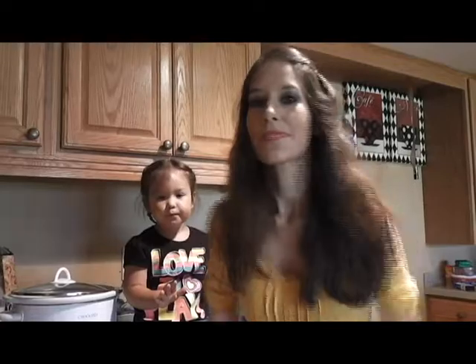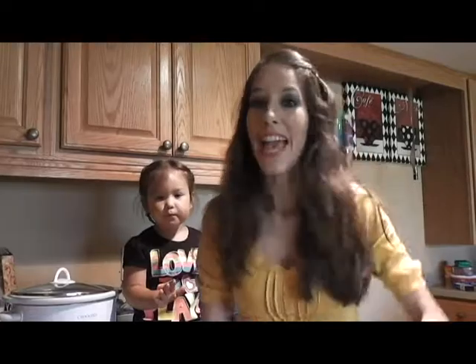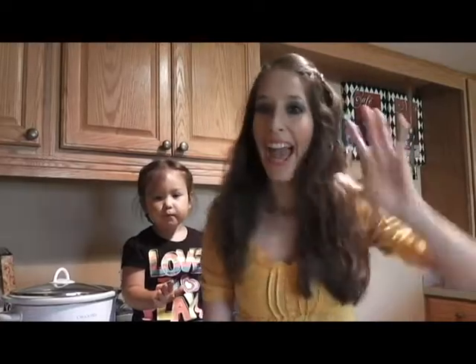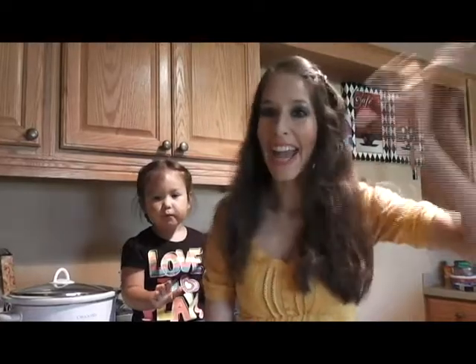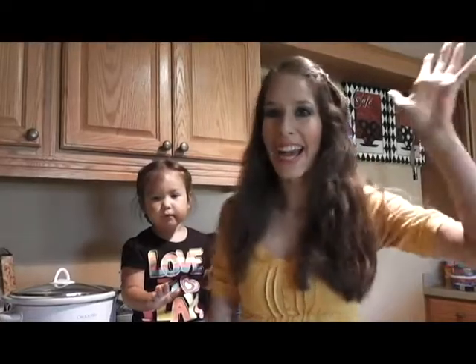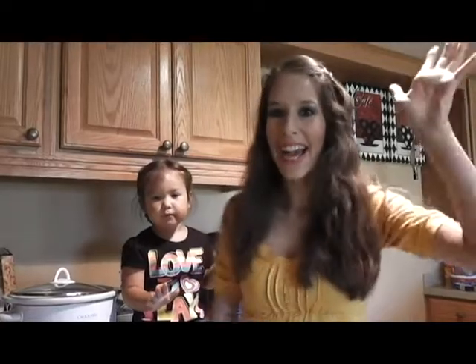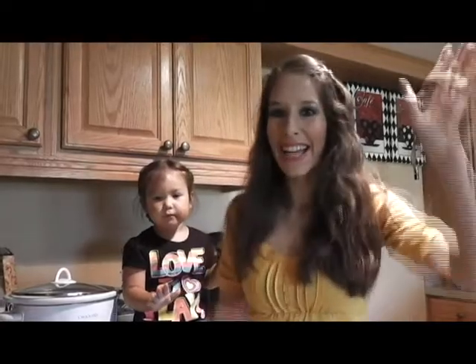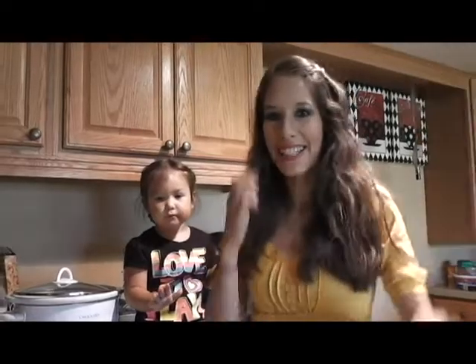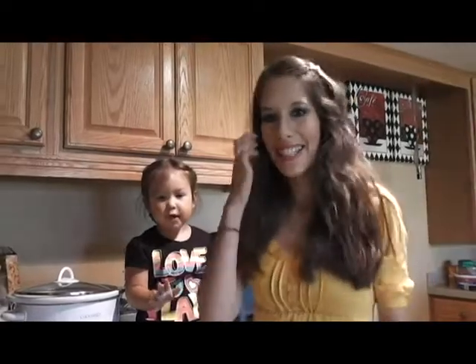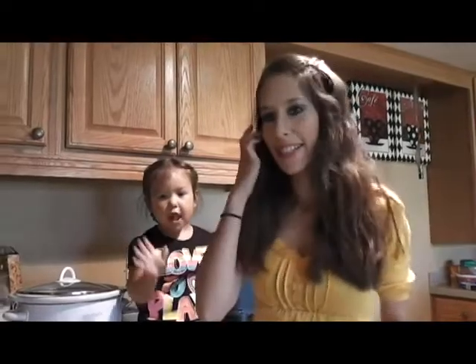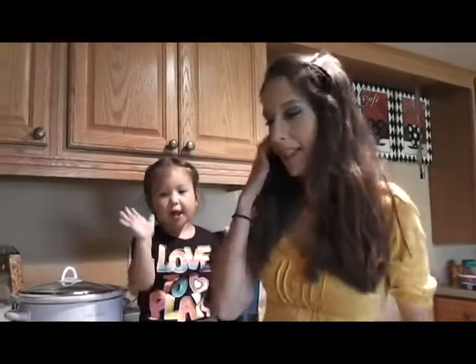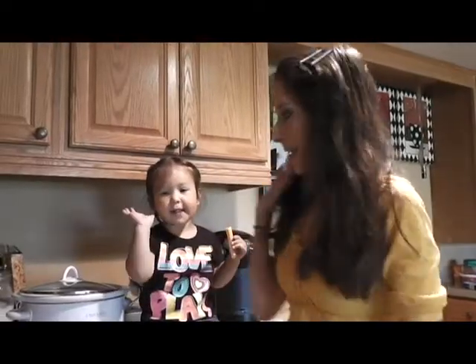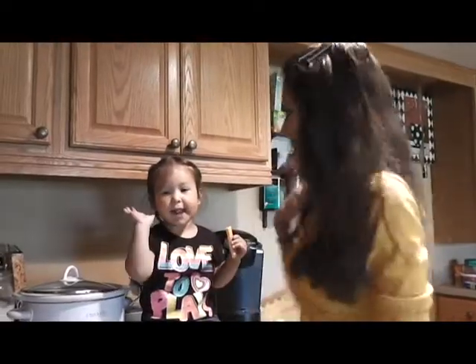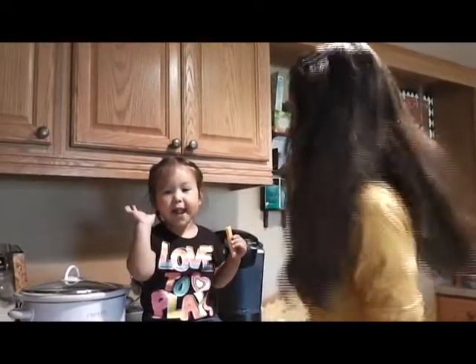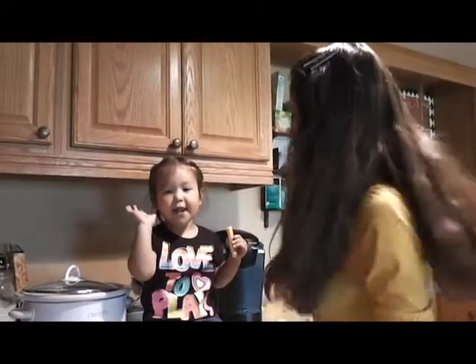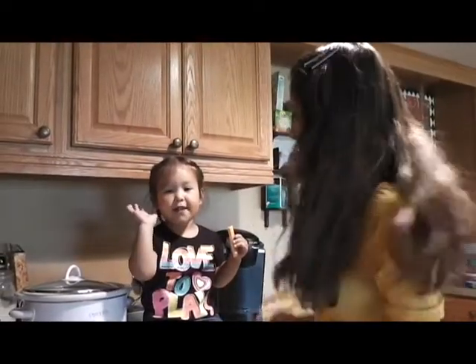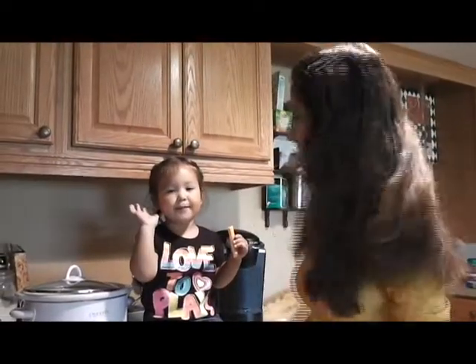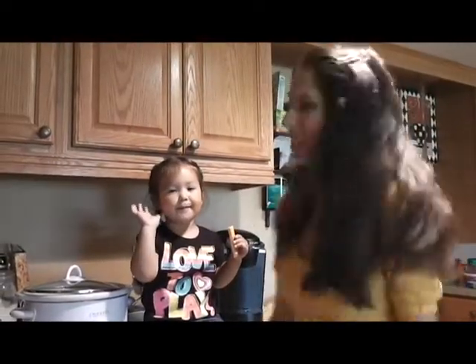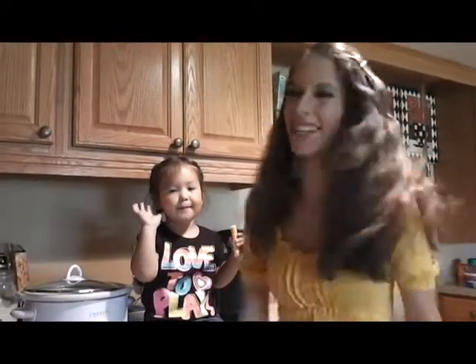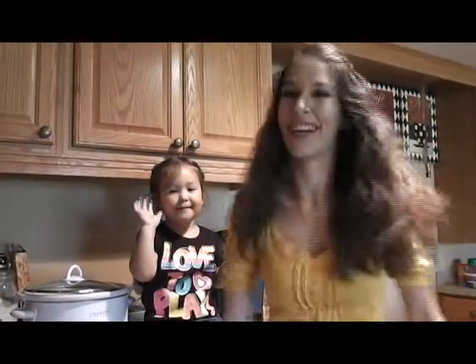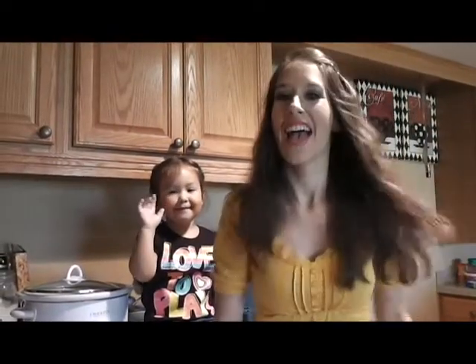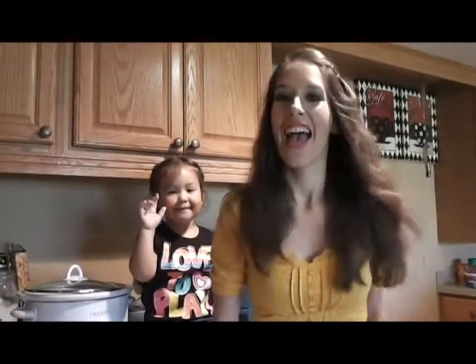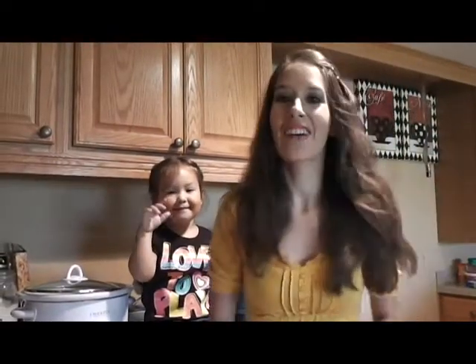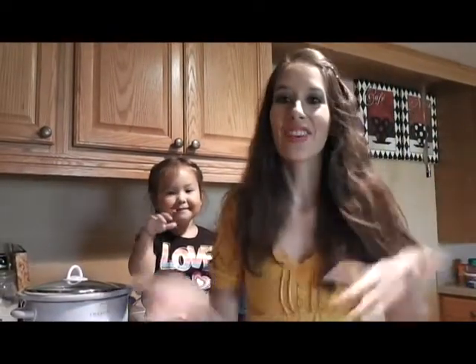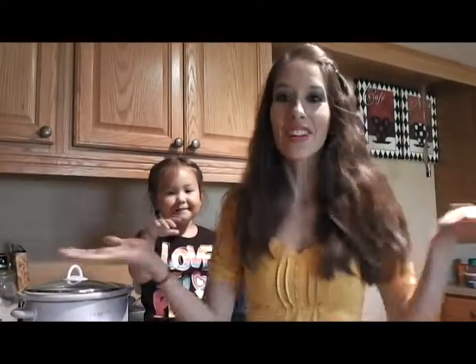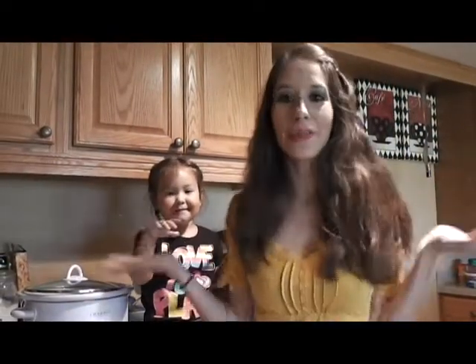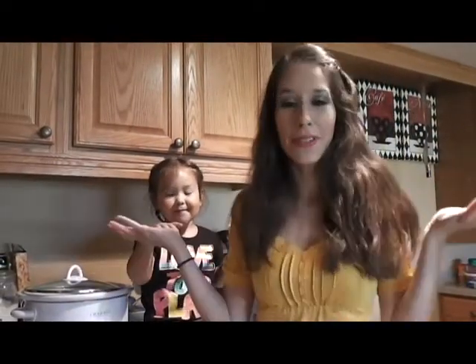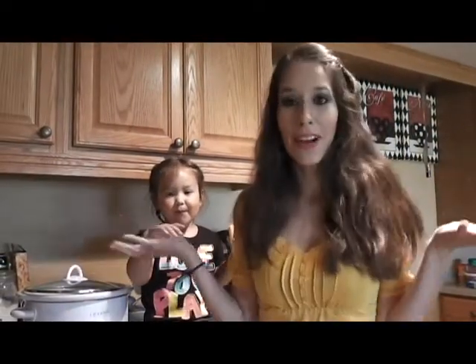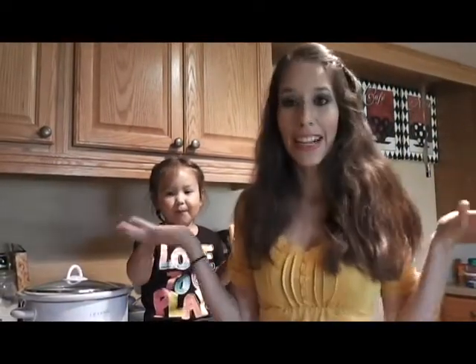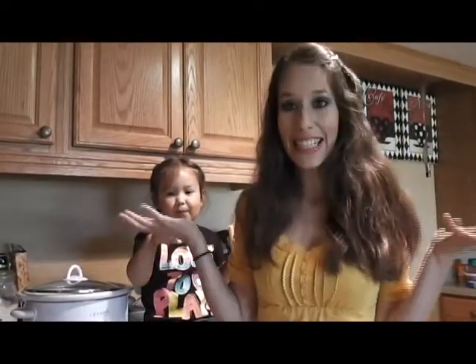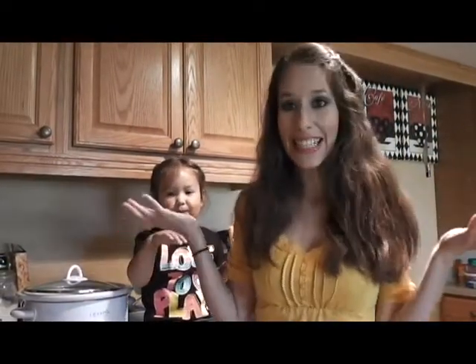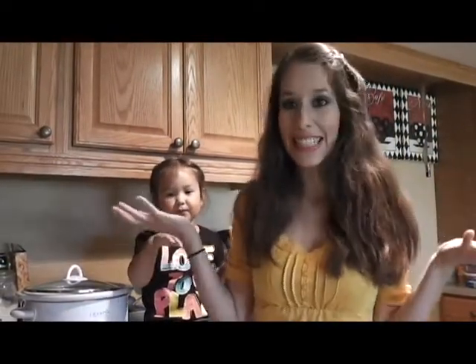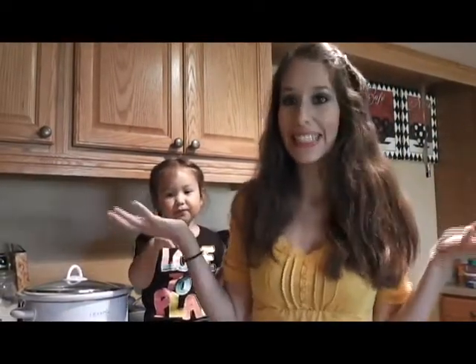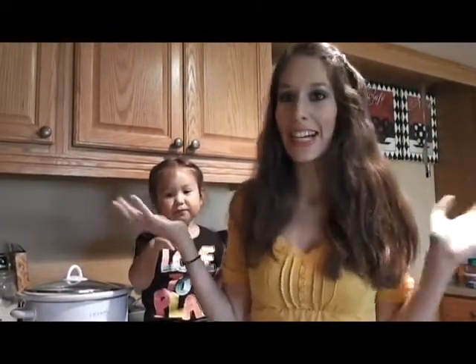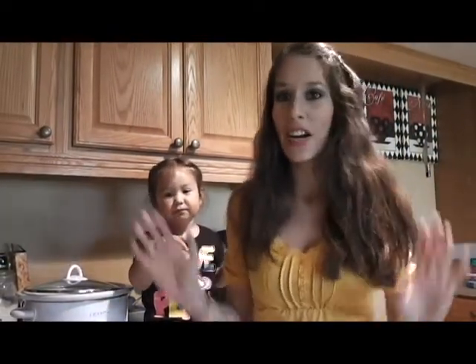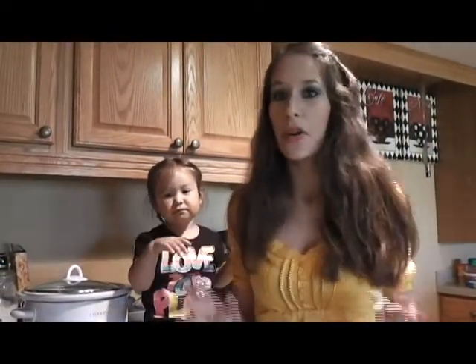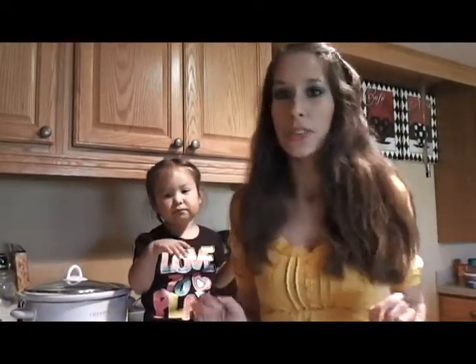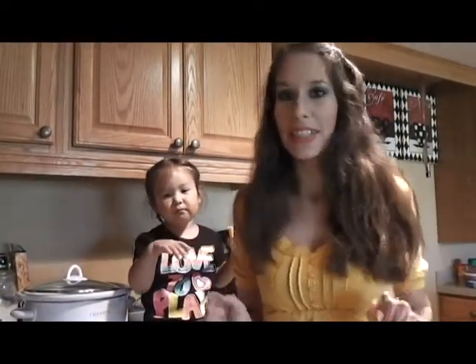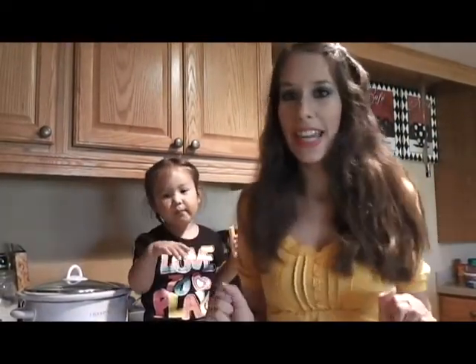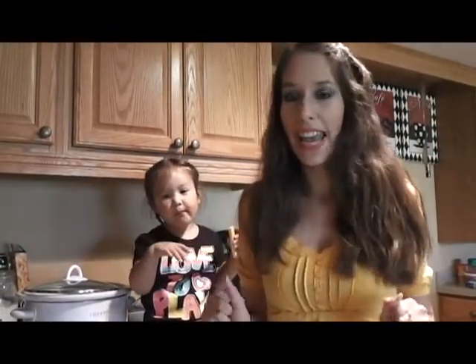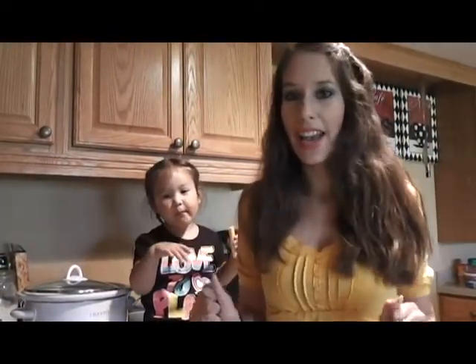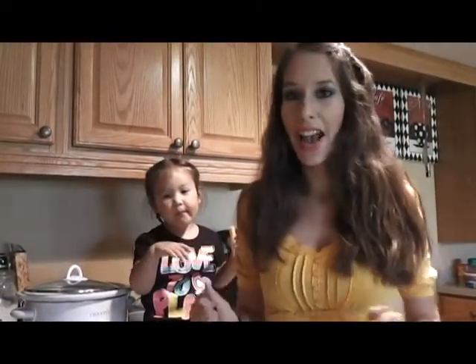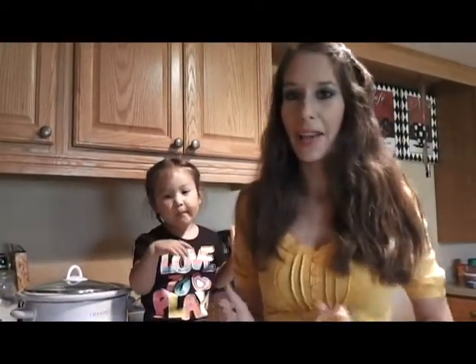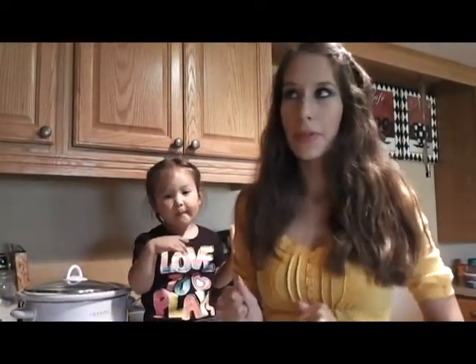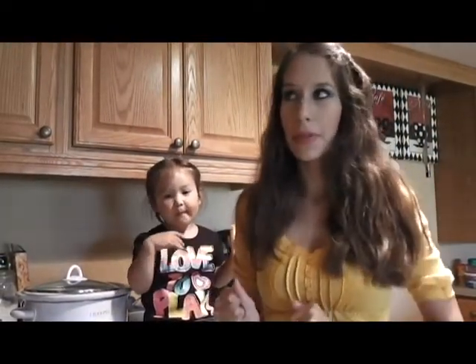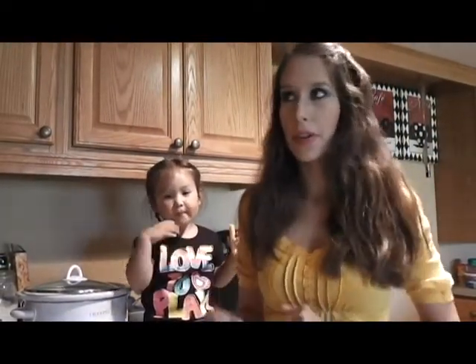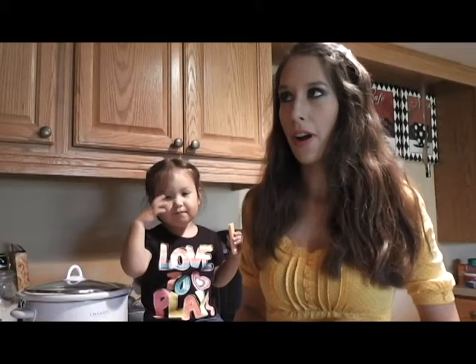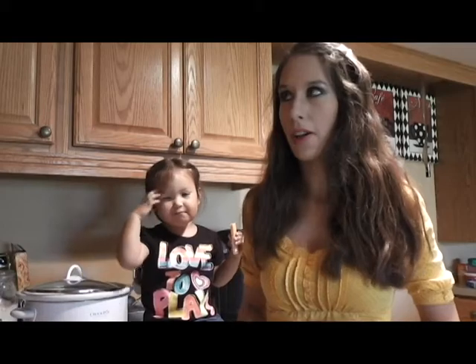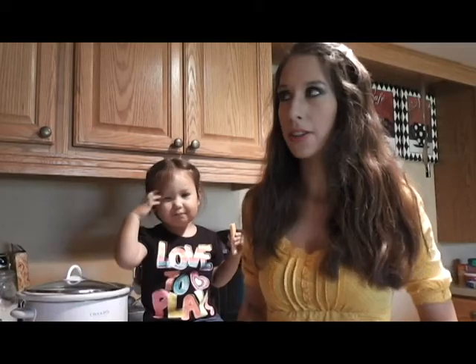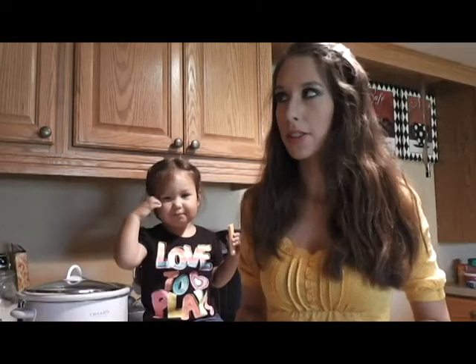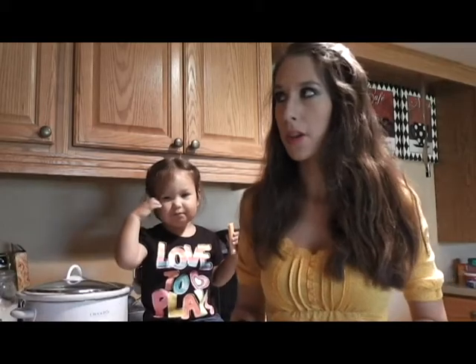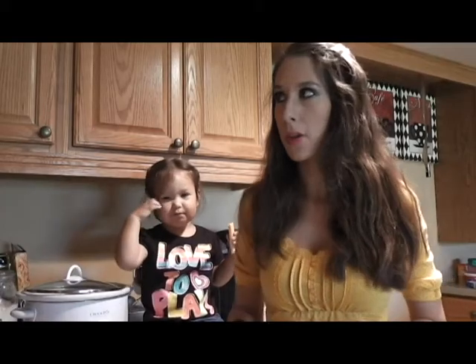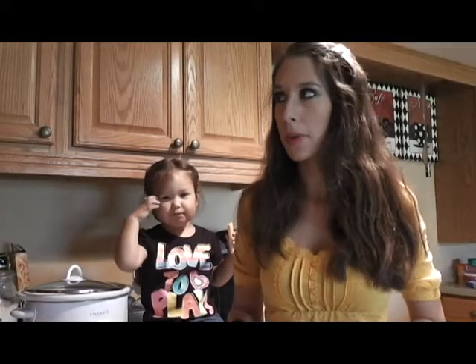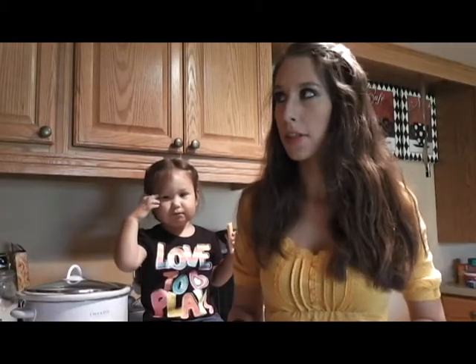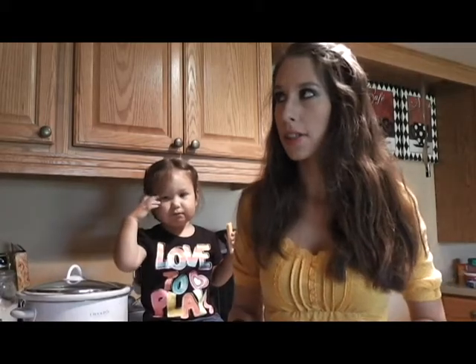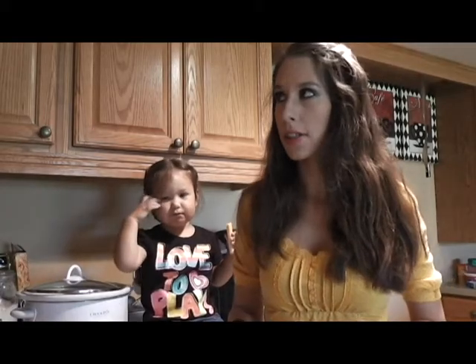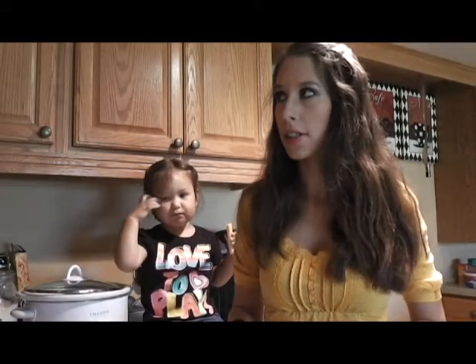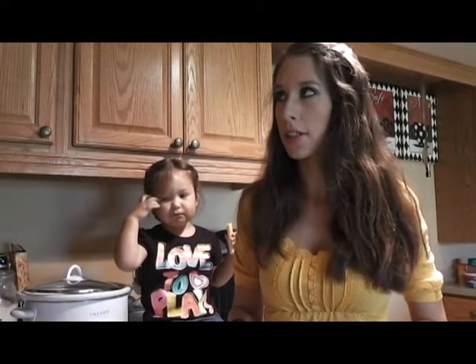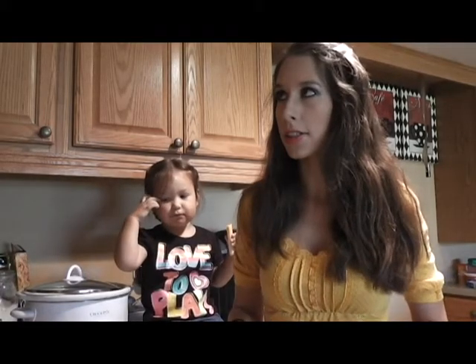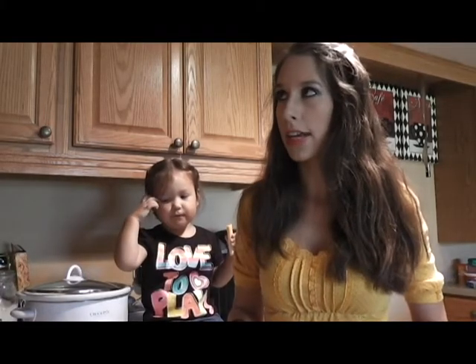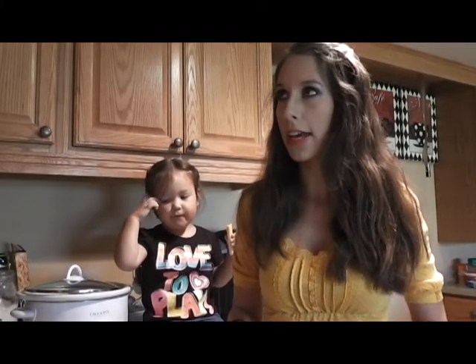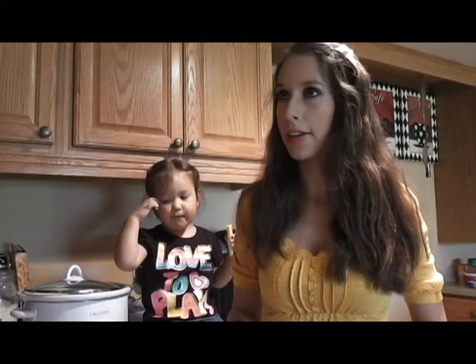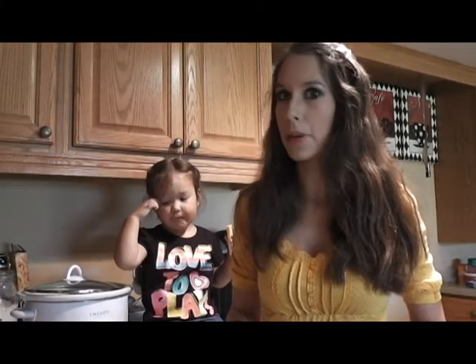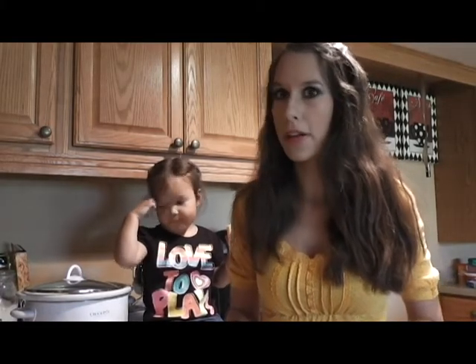Hey guys! Hi guys! And welcome to our kitchen! Today I'm doing Cracktober Day 12.